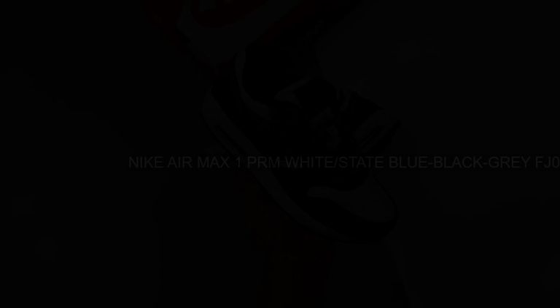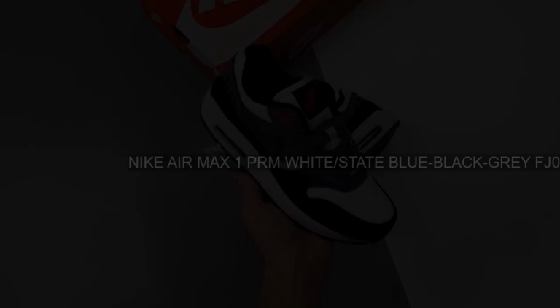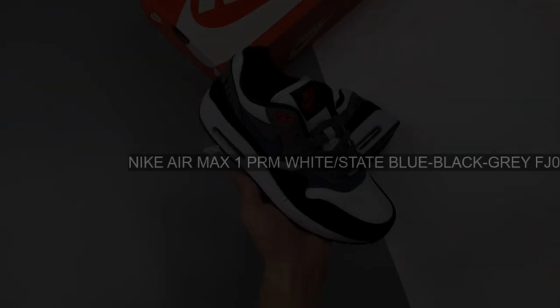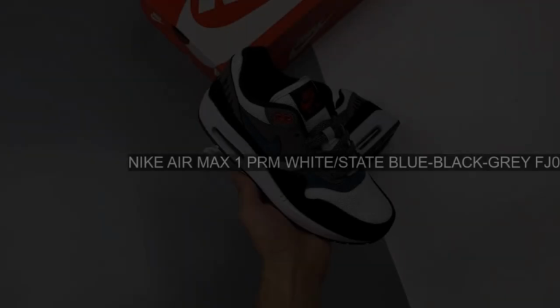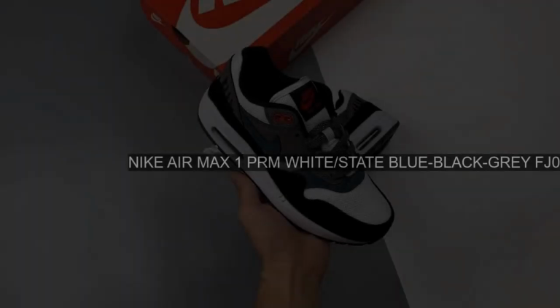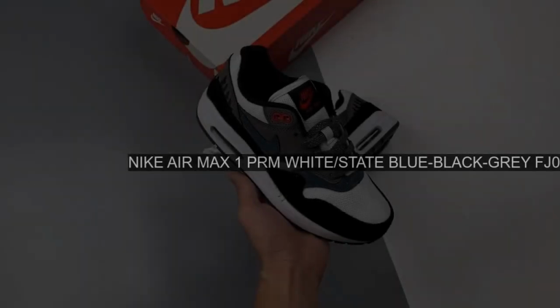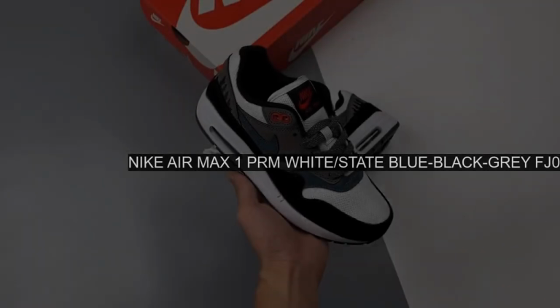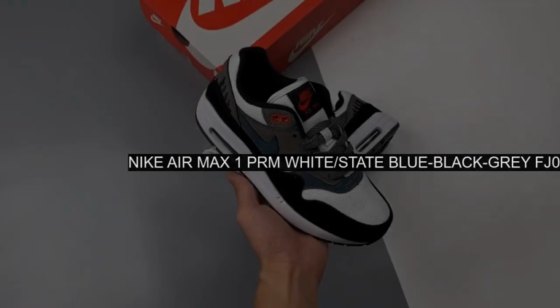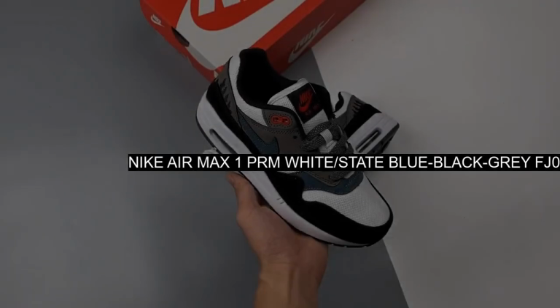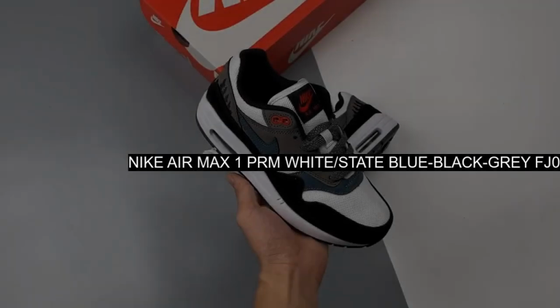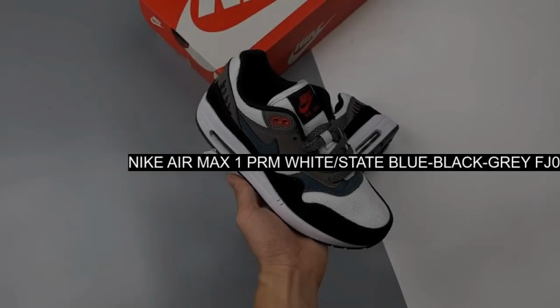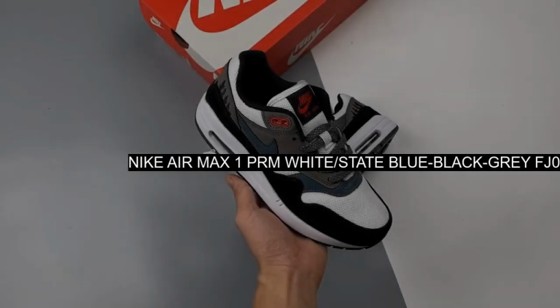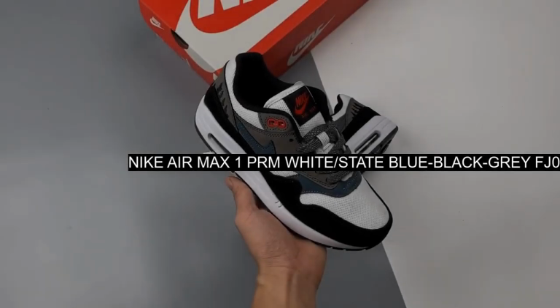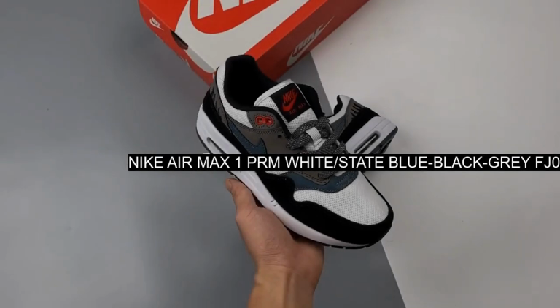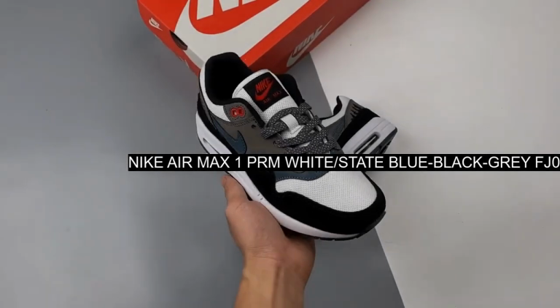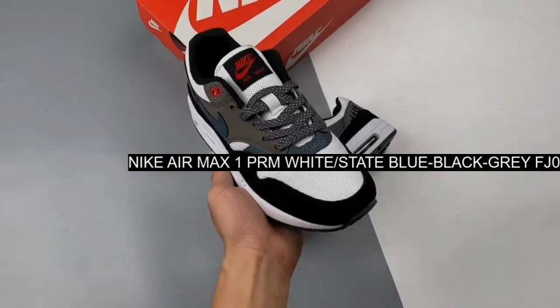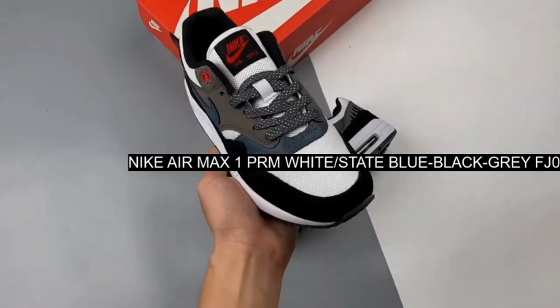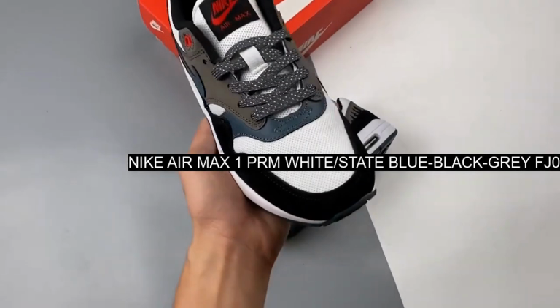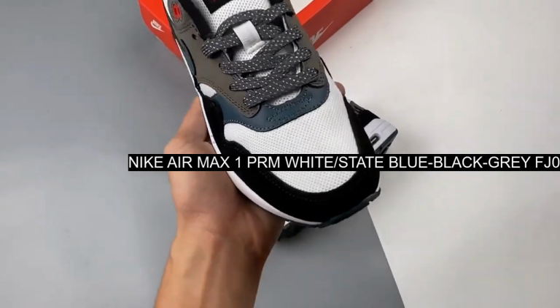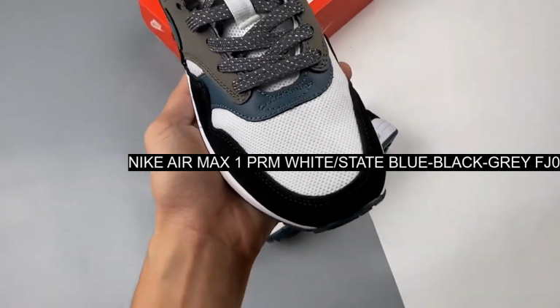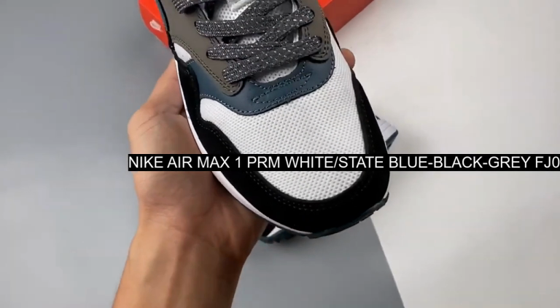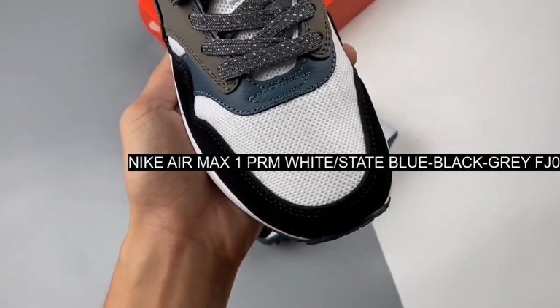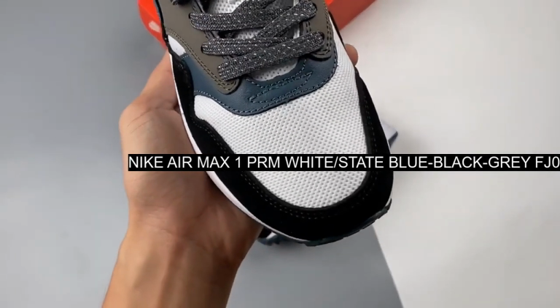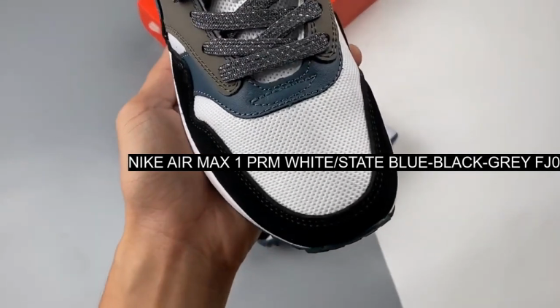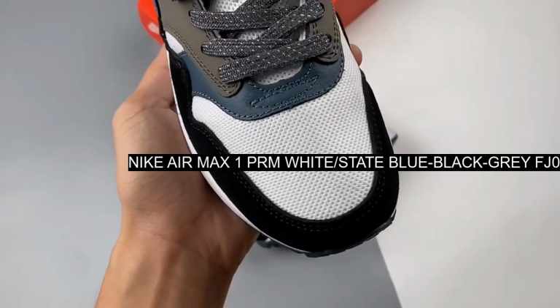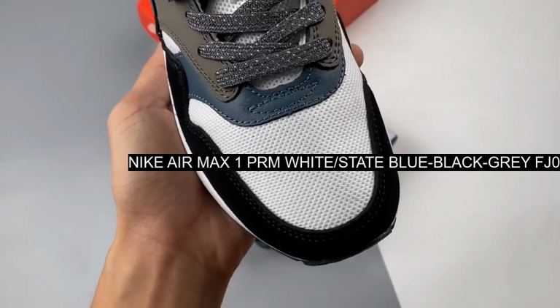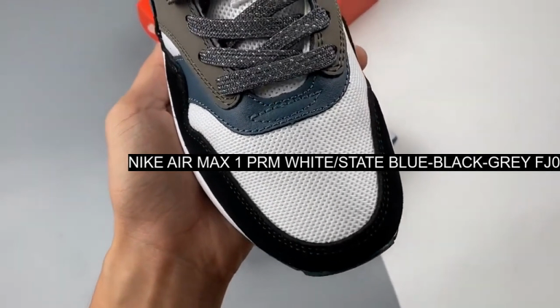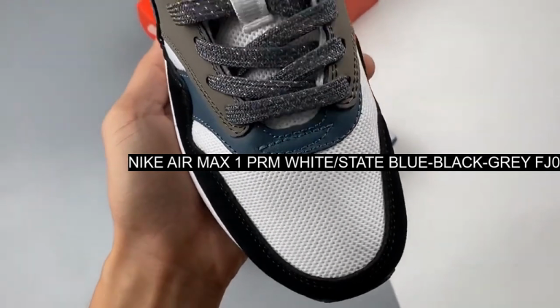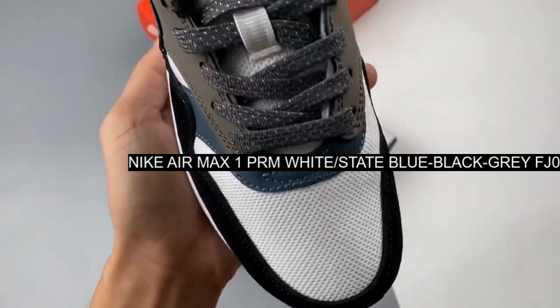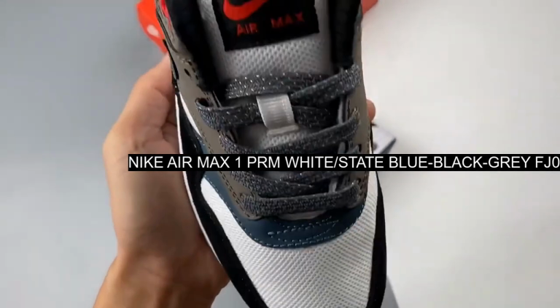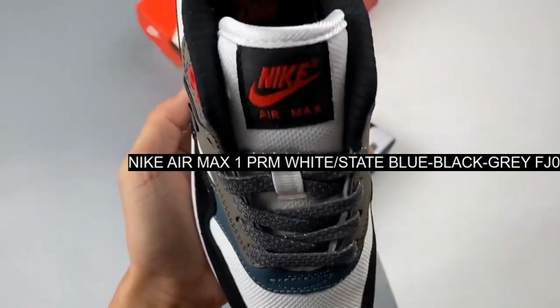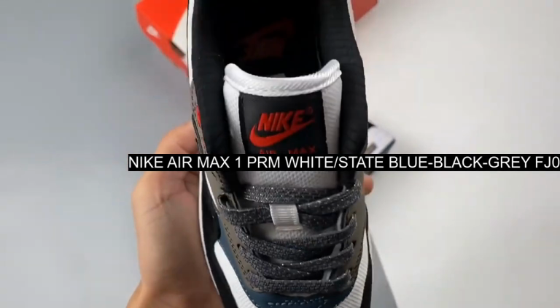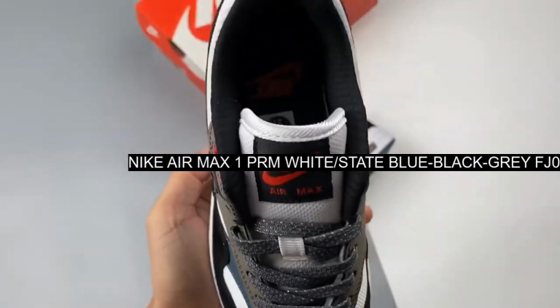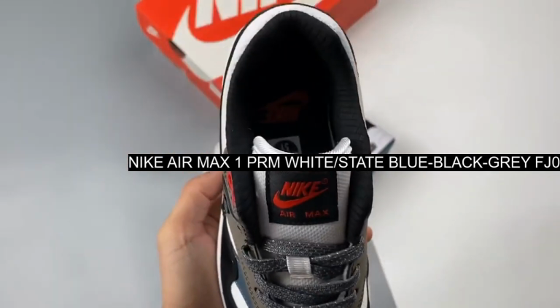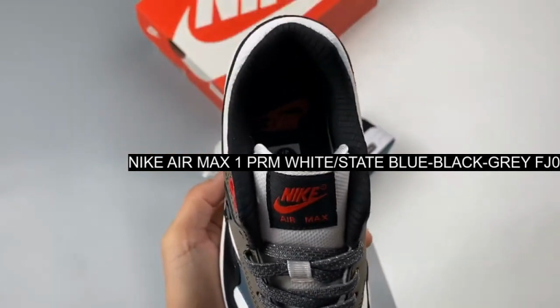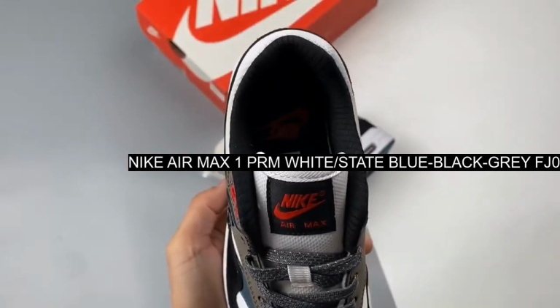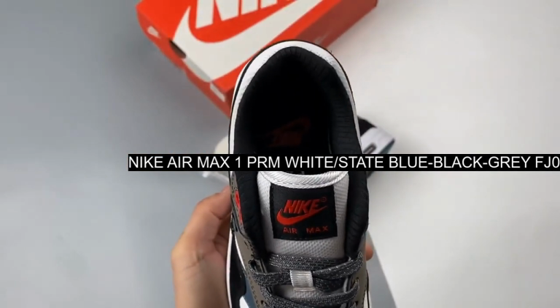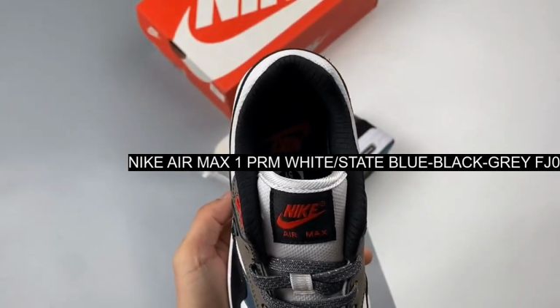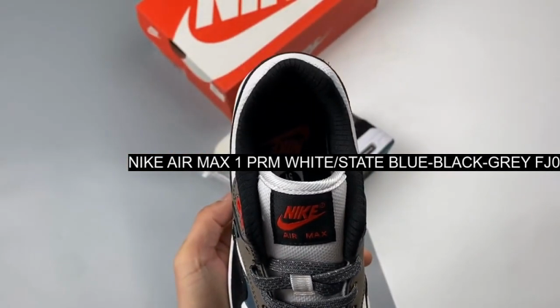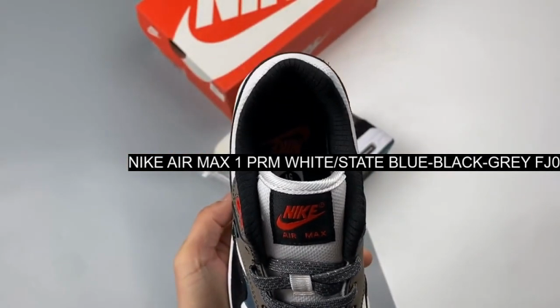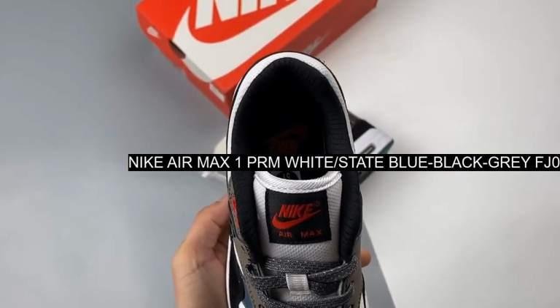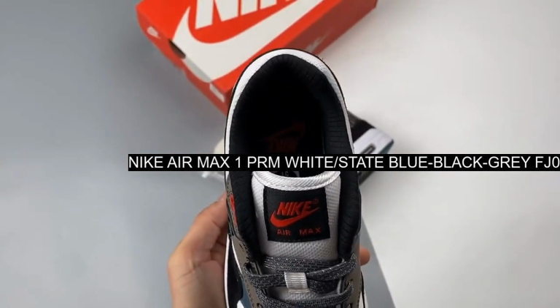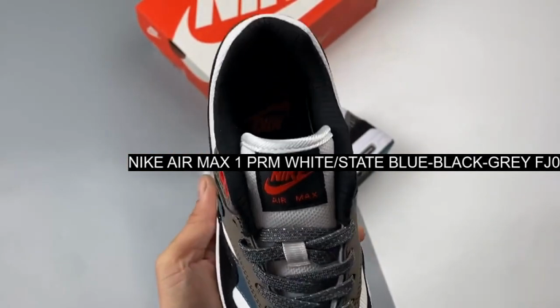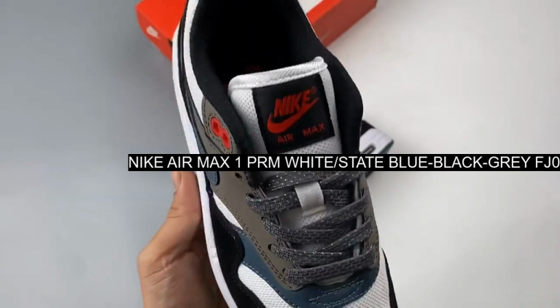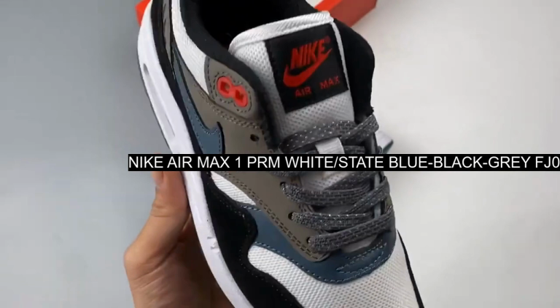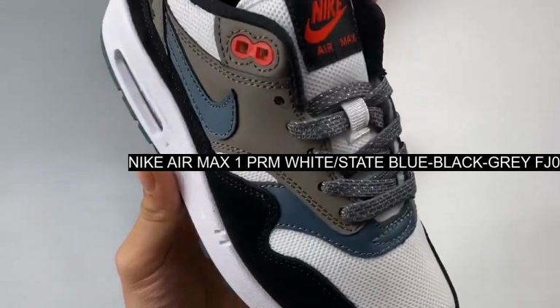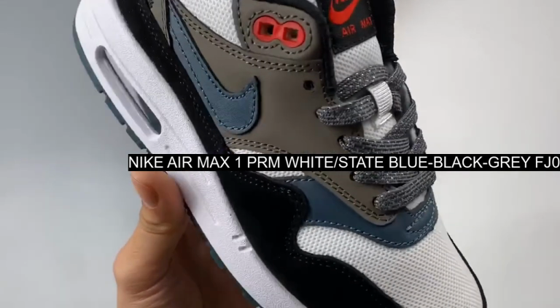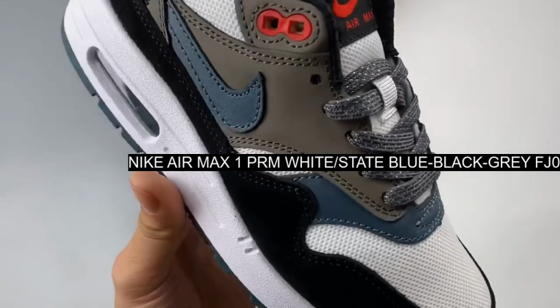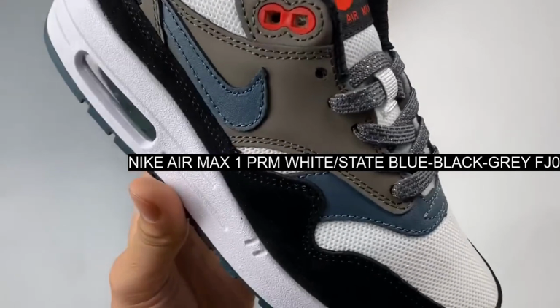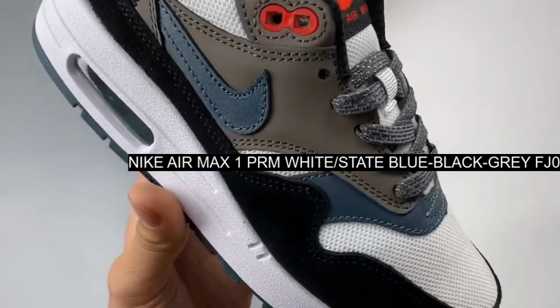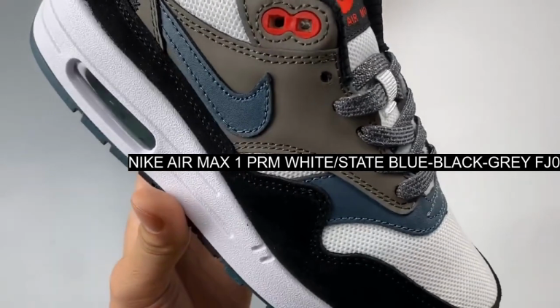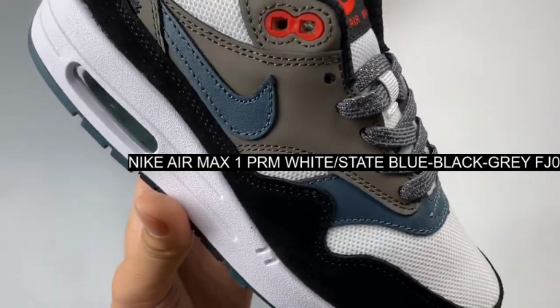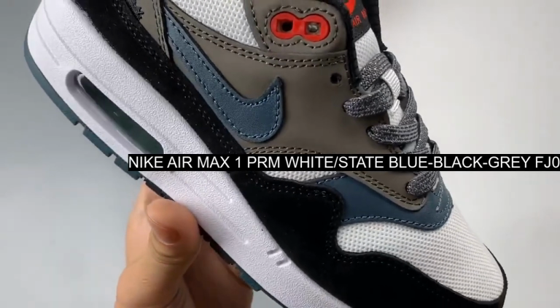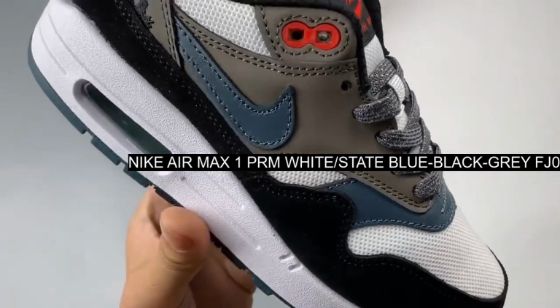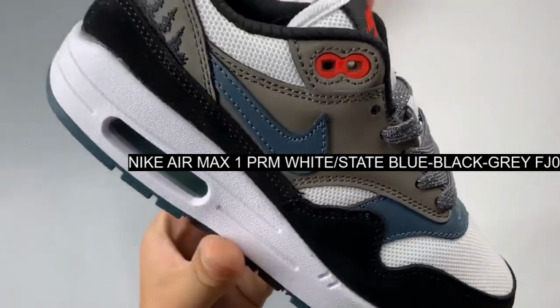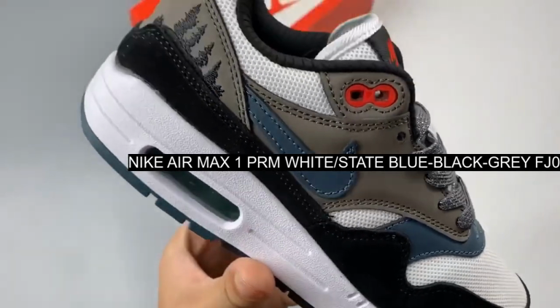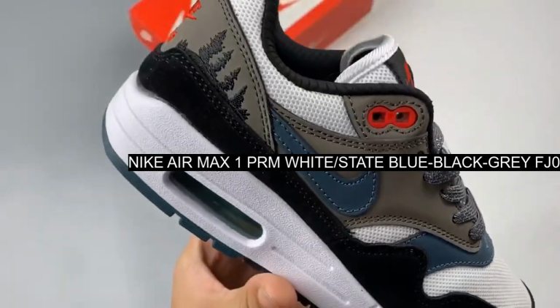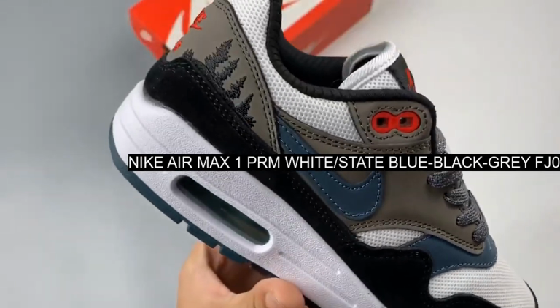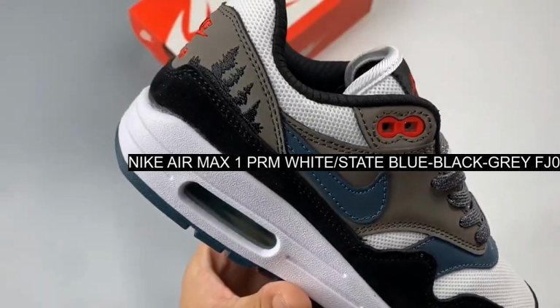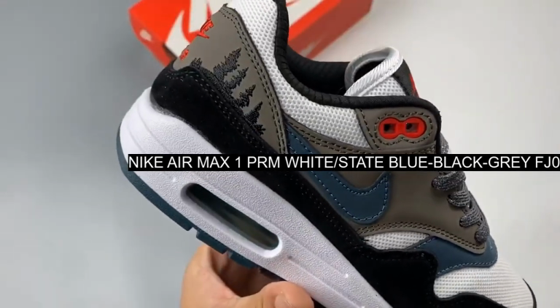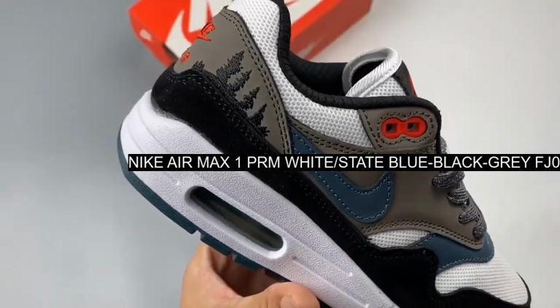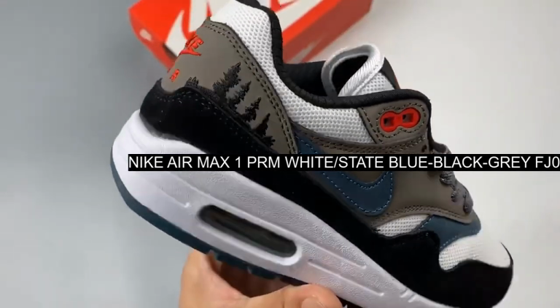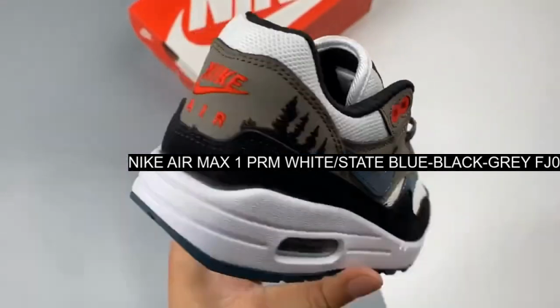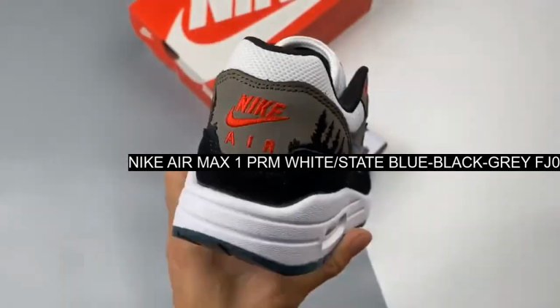If you're still unsure about getting that treeline tattoo, take one step closer with this latest Air Max 1.